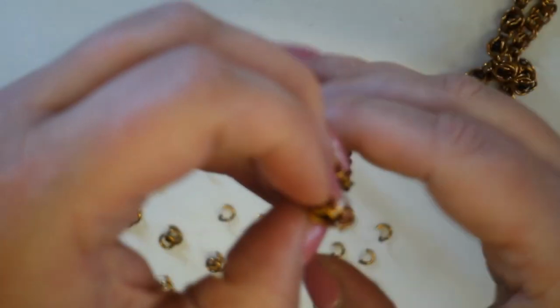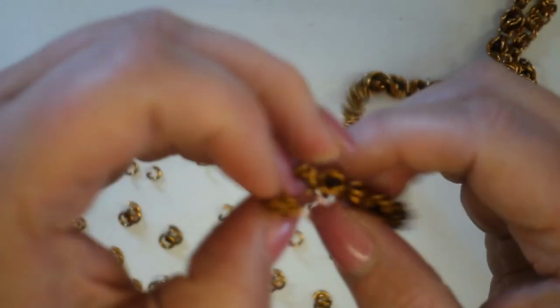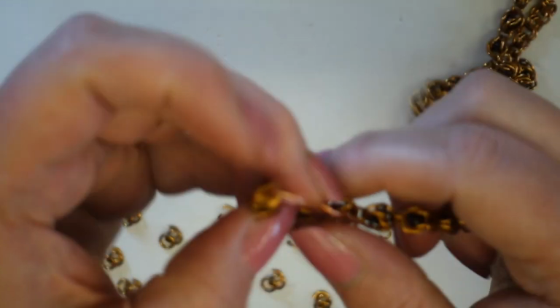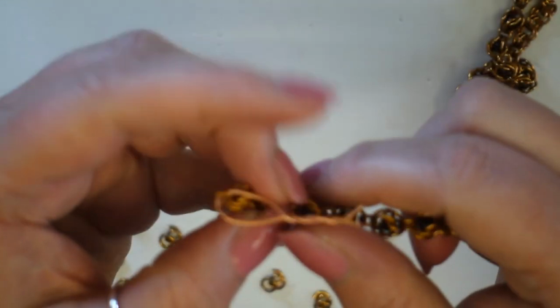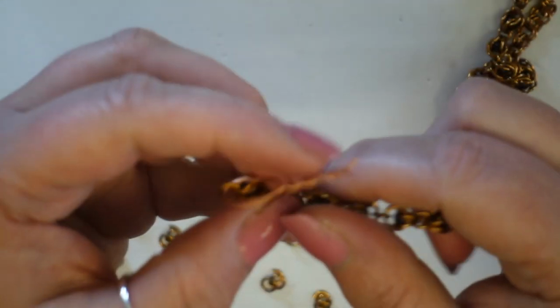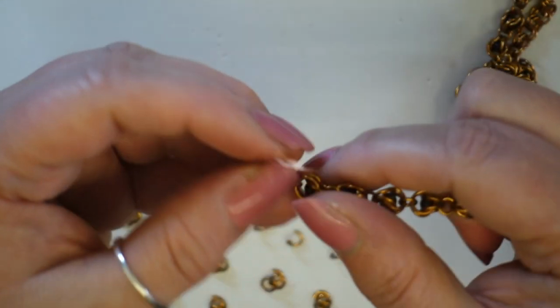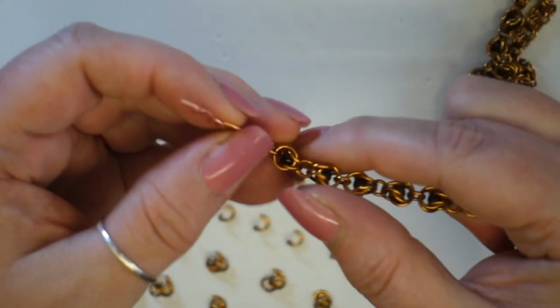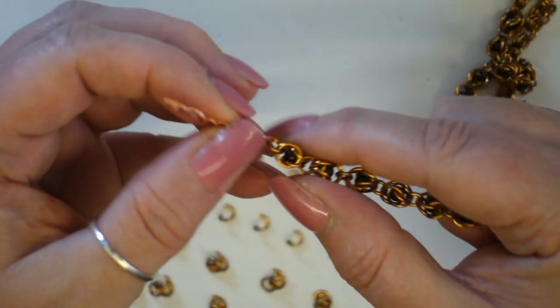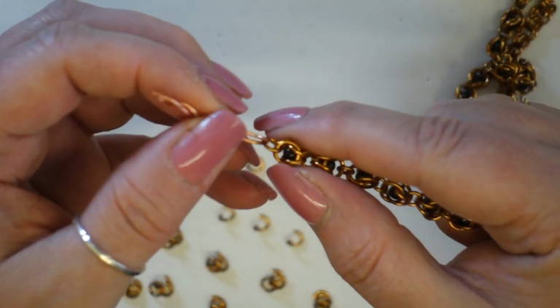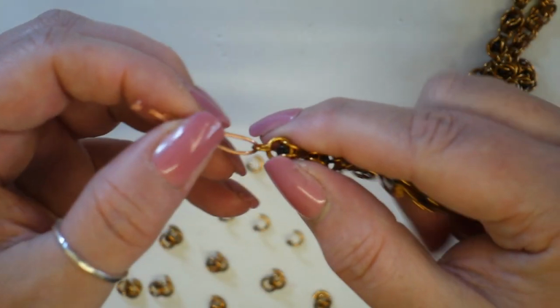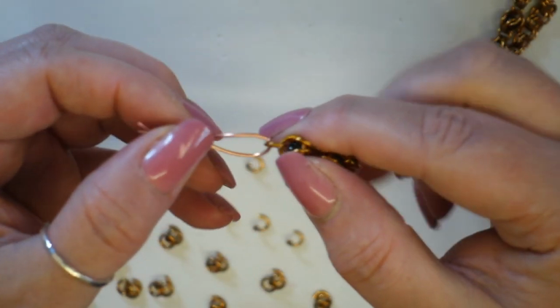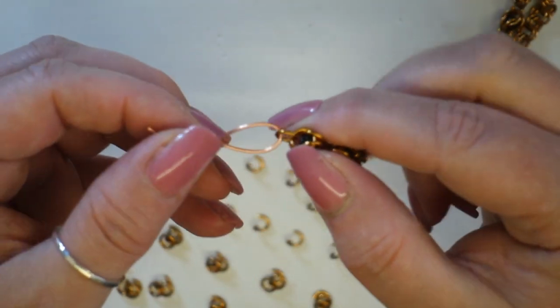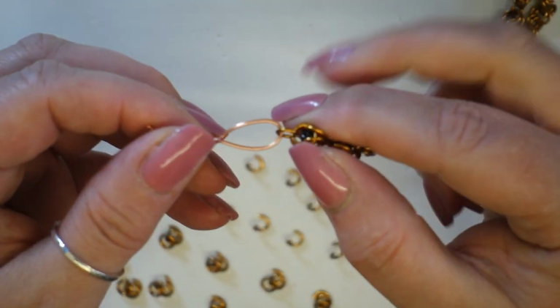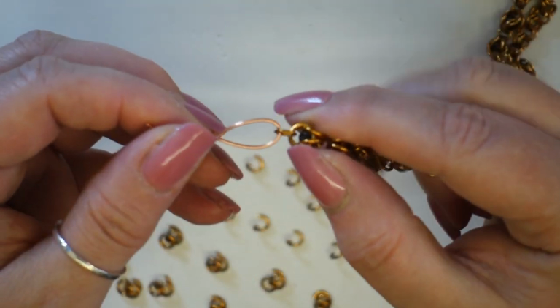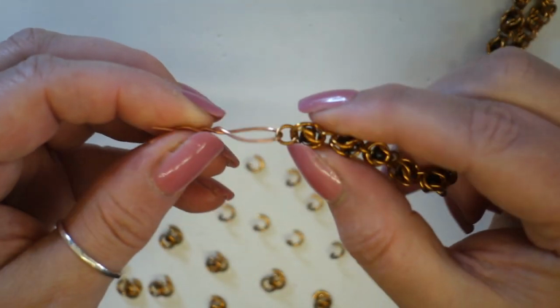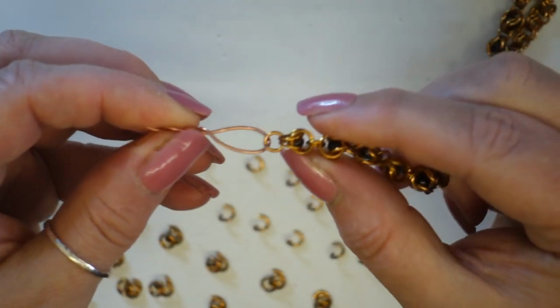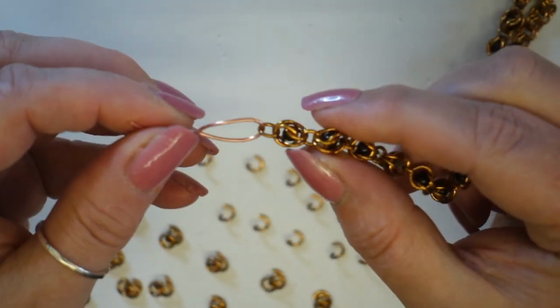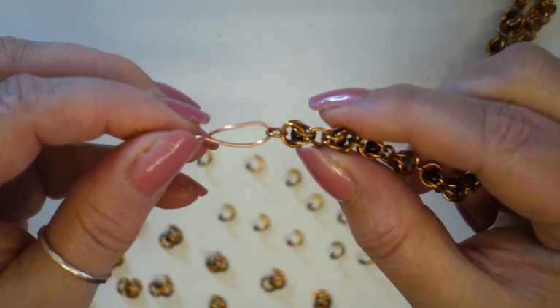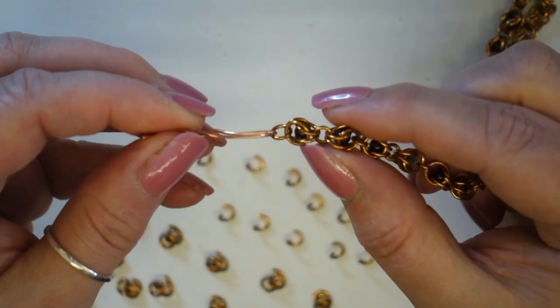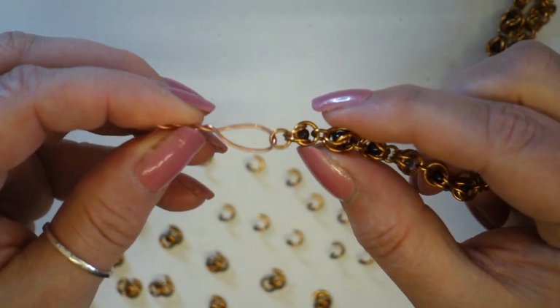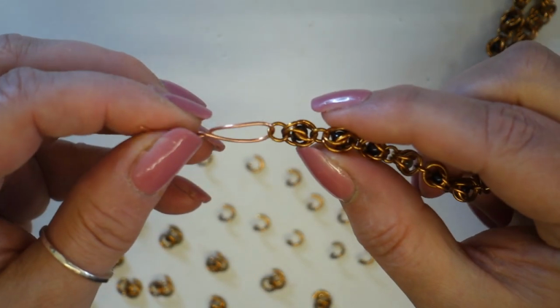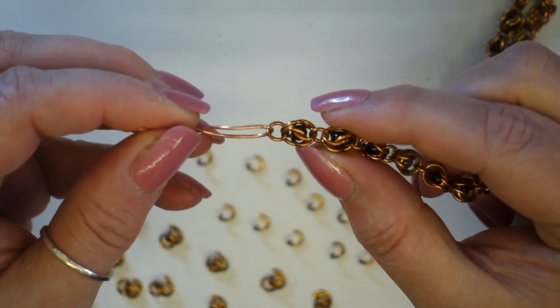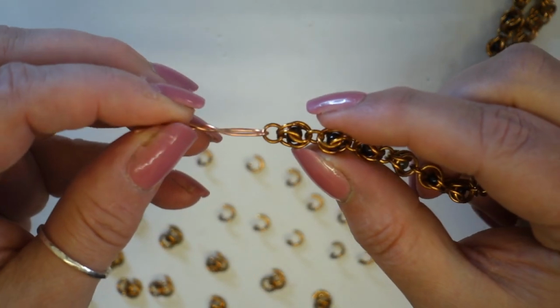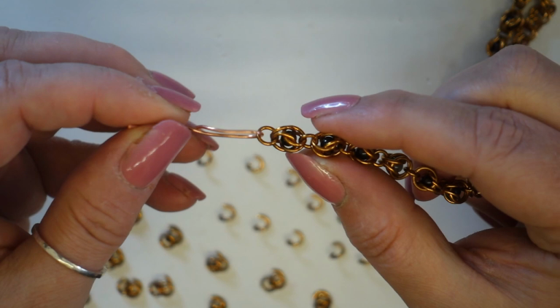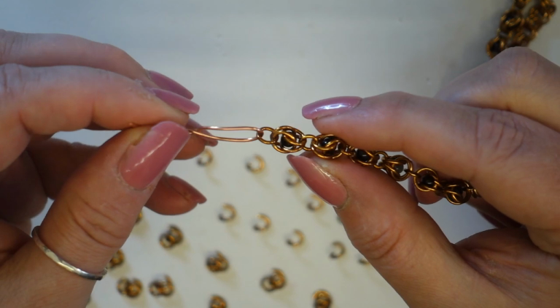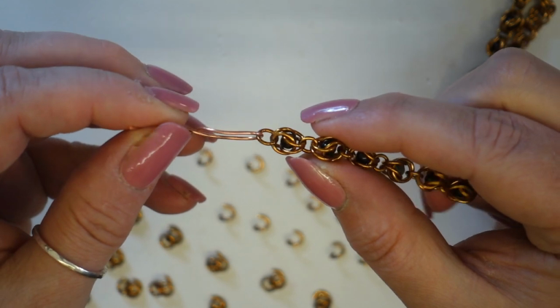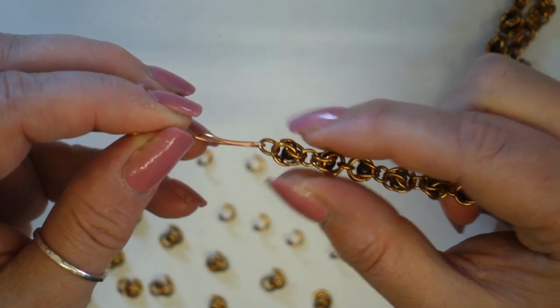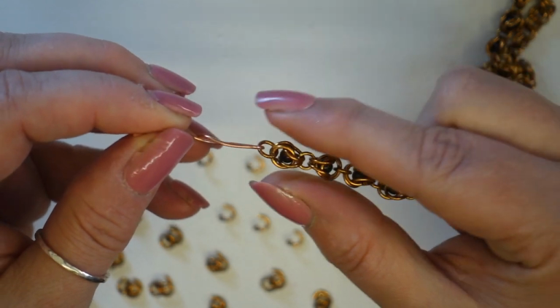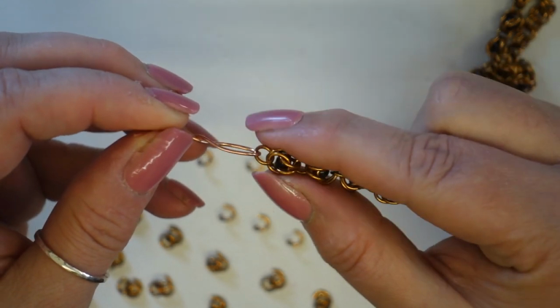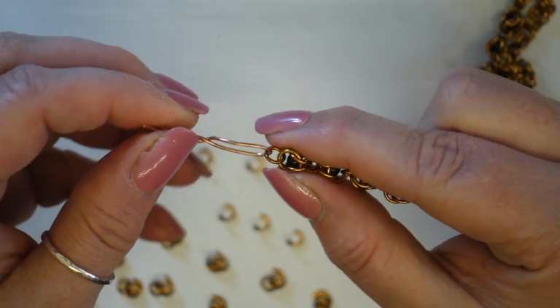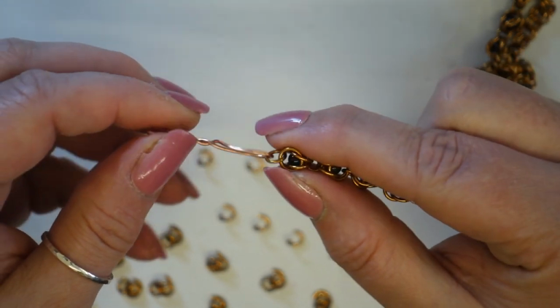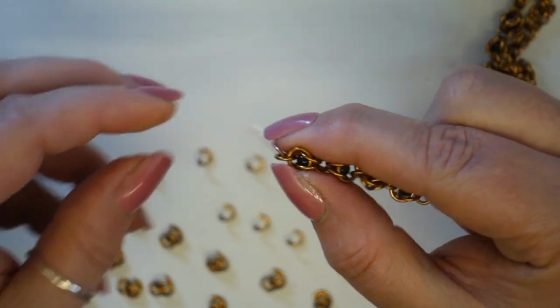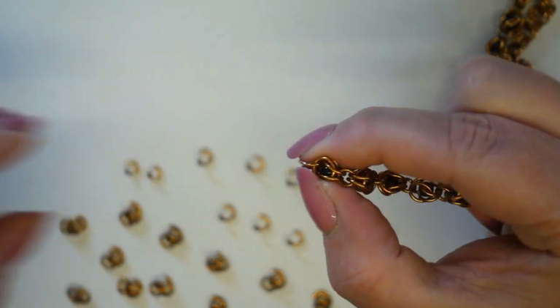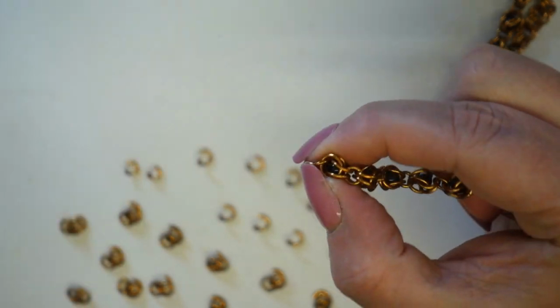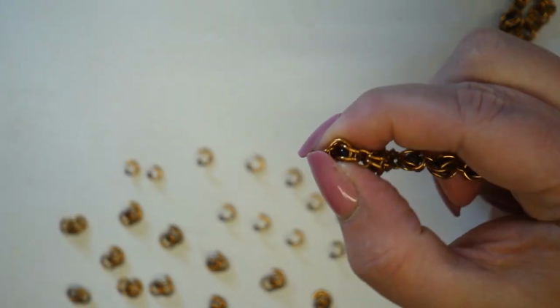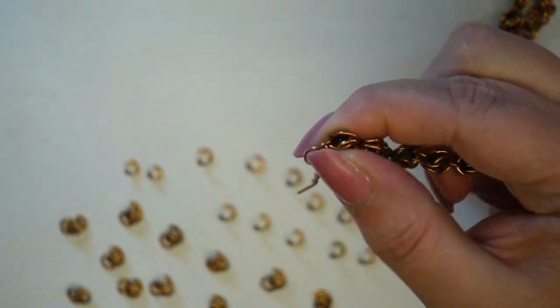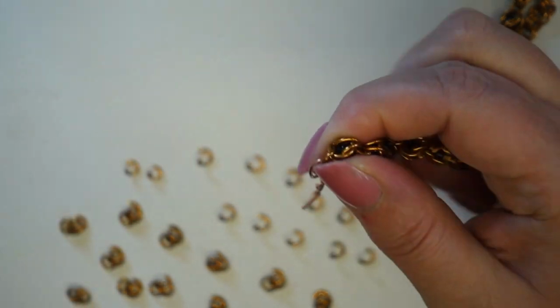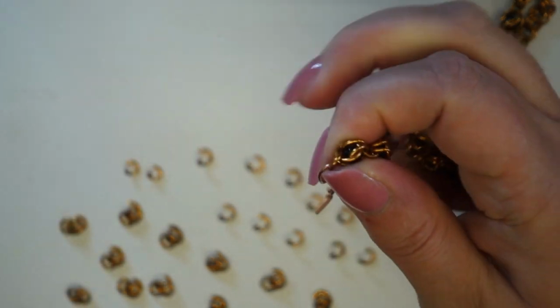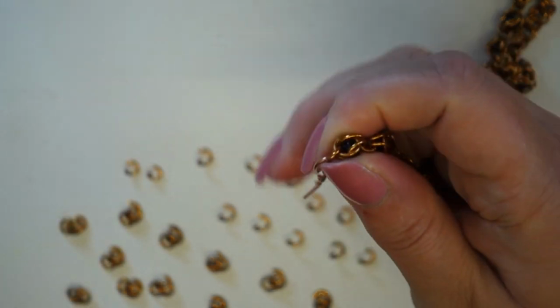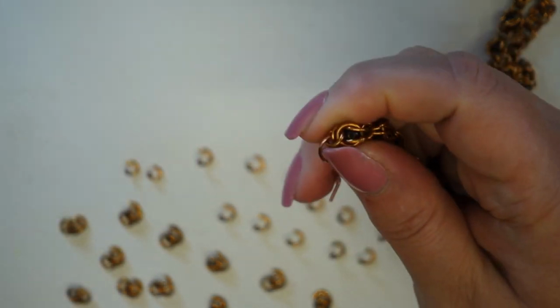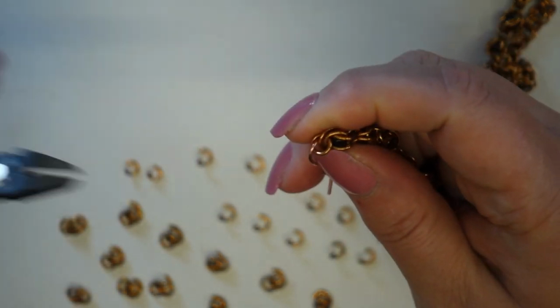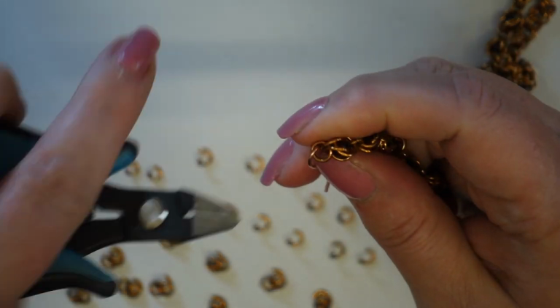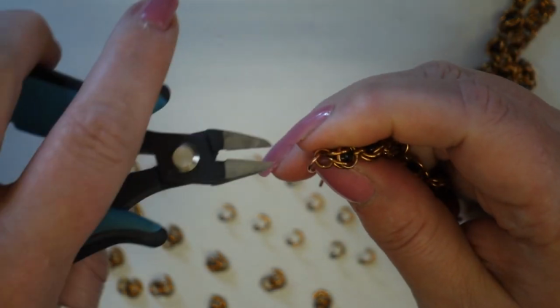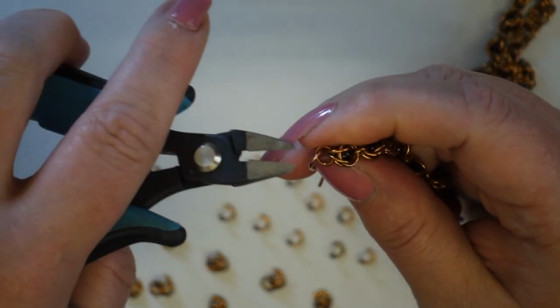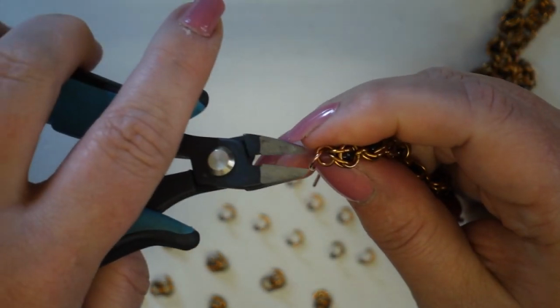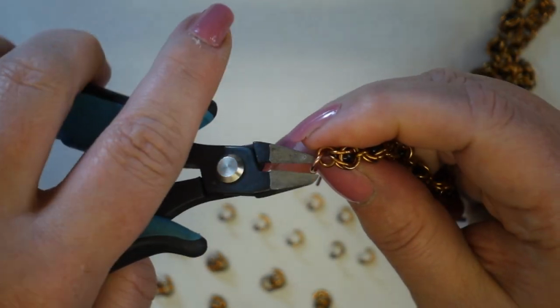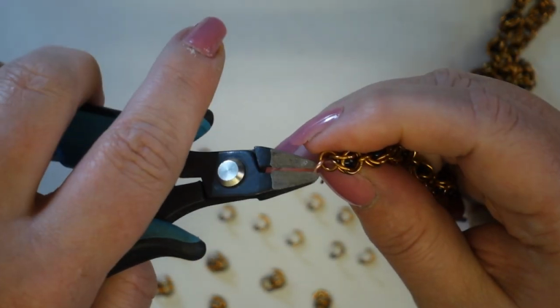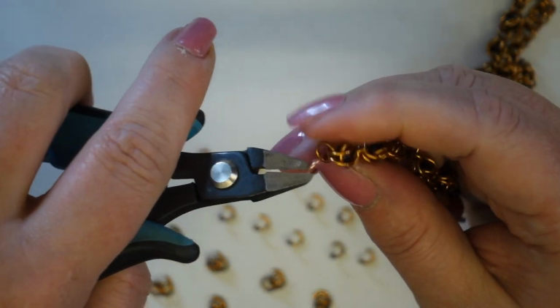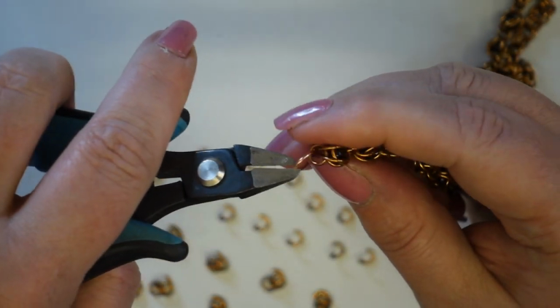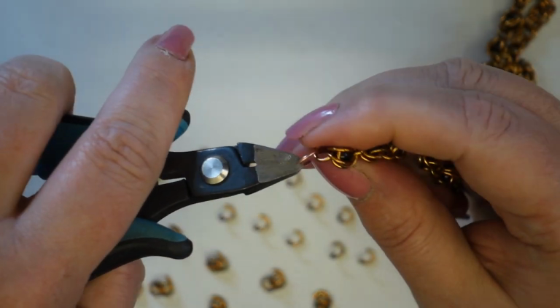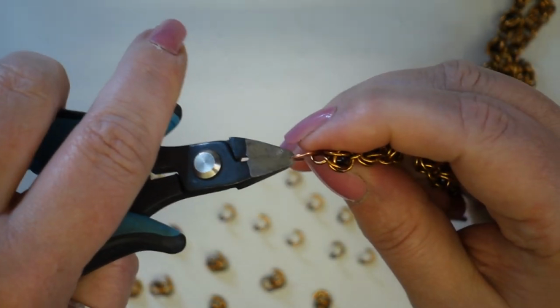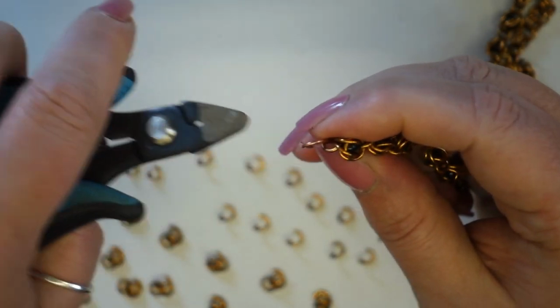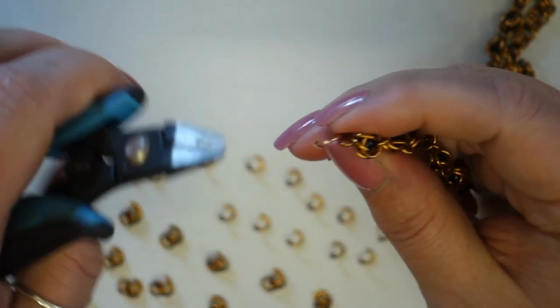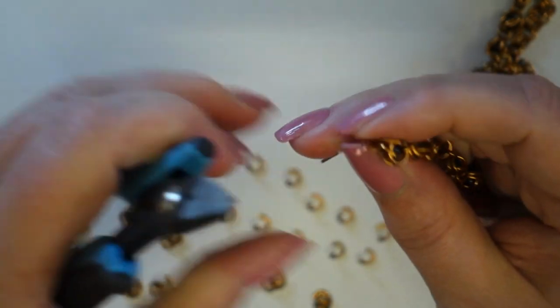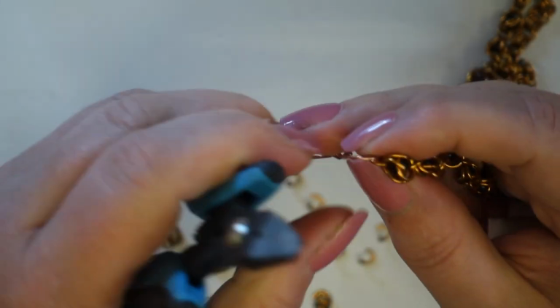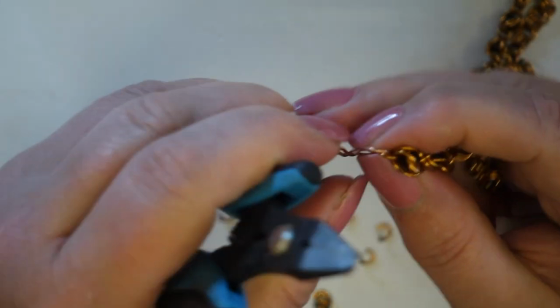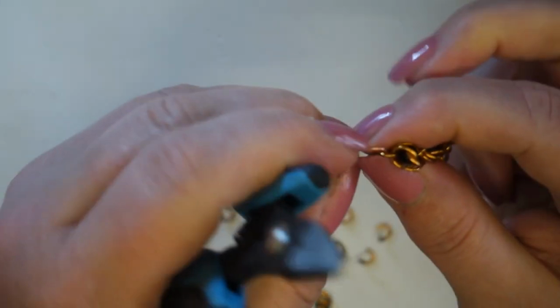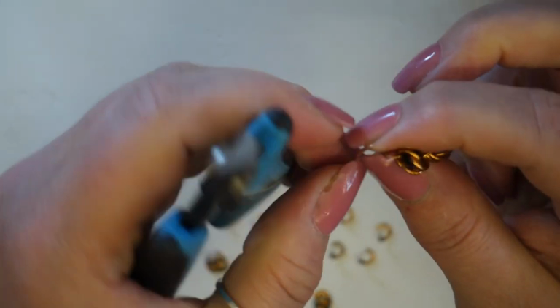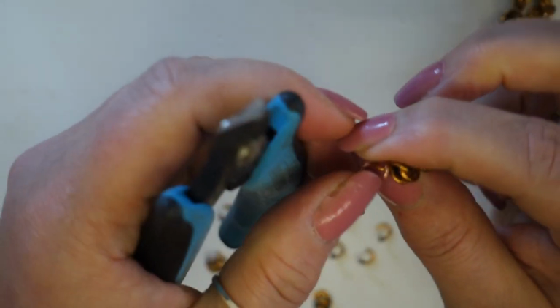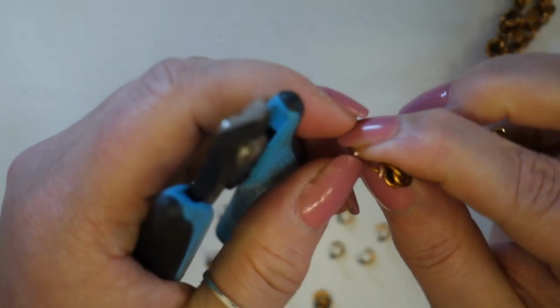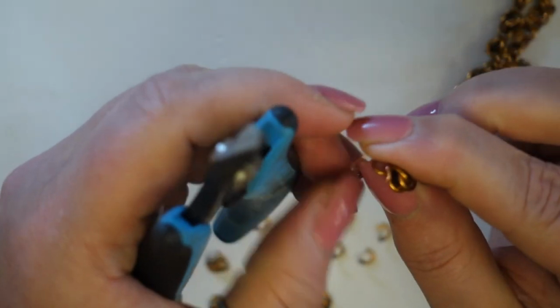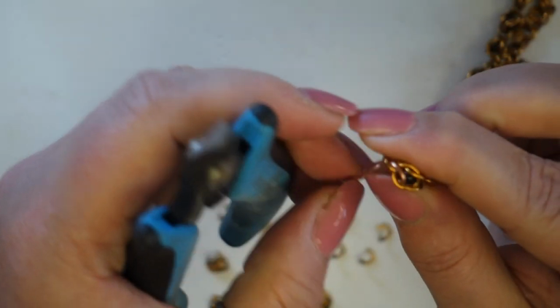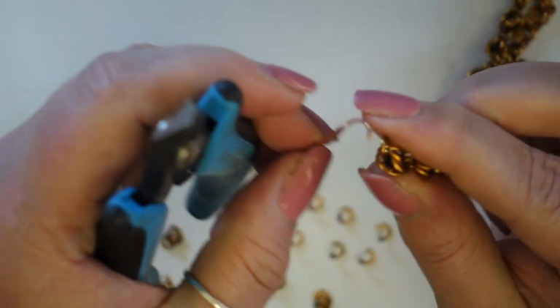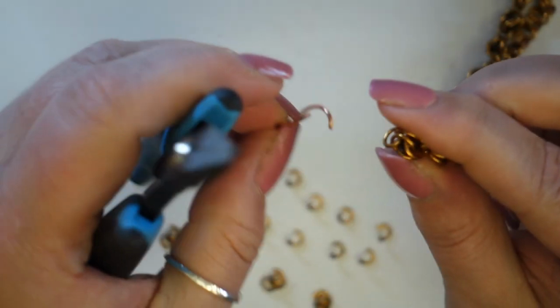I'm going to go back to the side where we had the sort of handle, and we're going to remove that handle now. You can undo it or you can simply snip it.